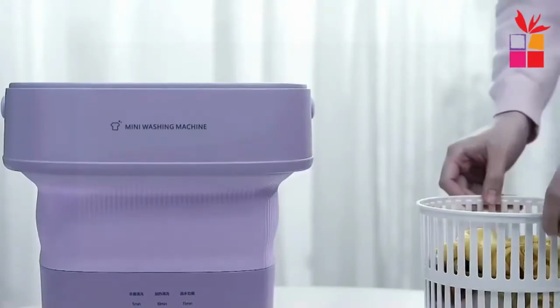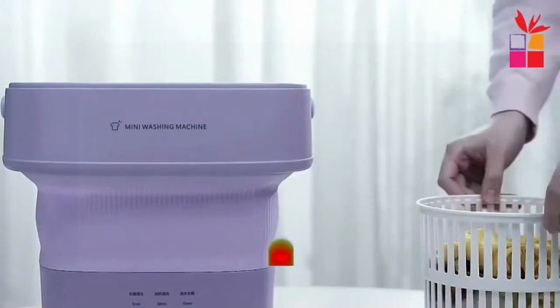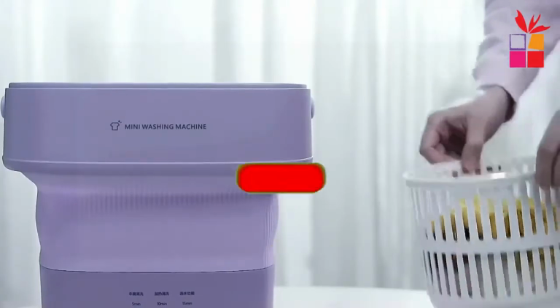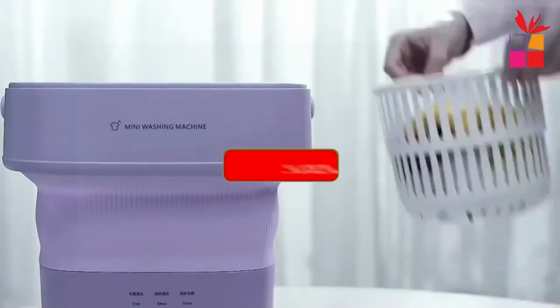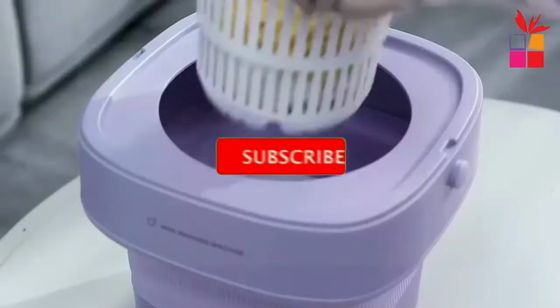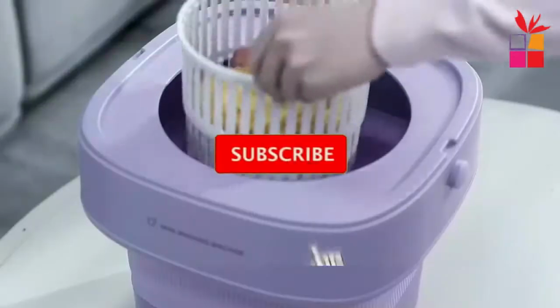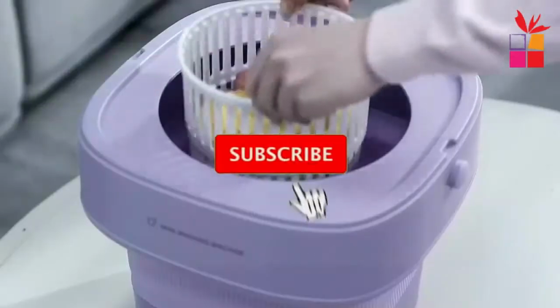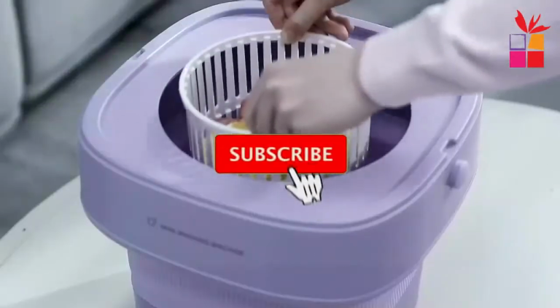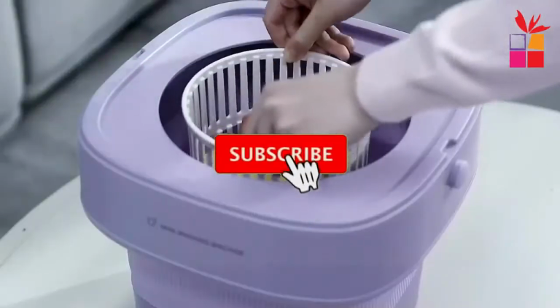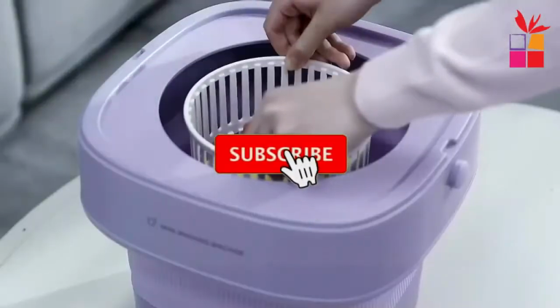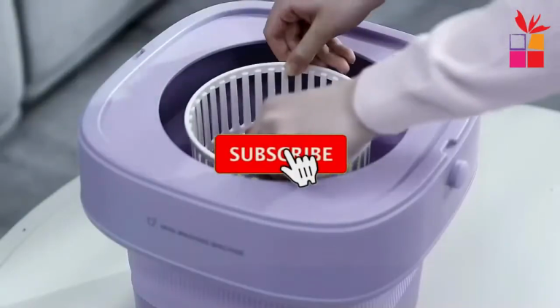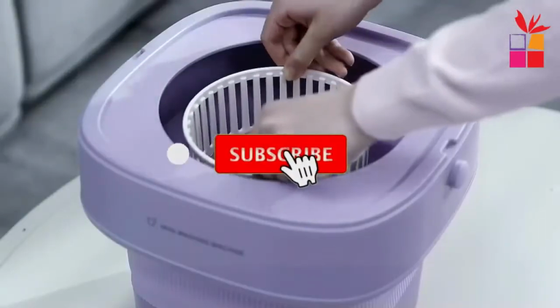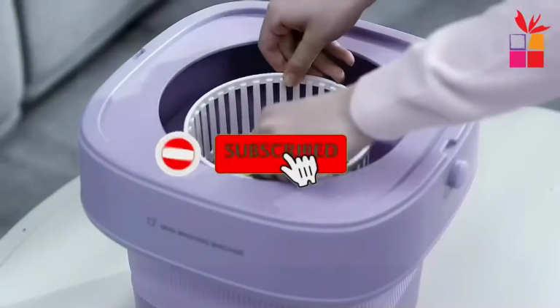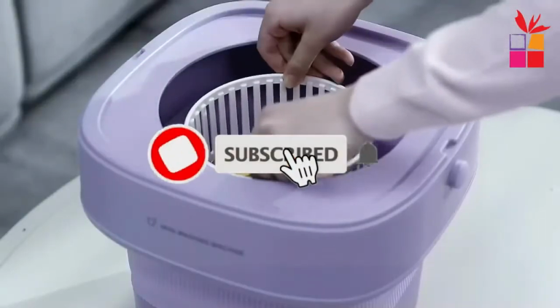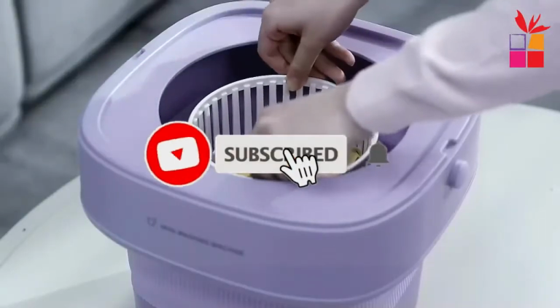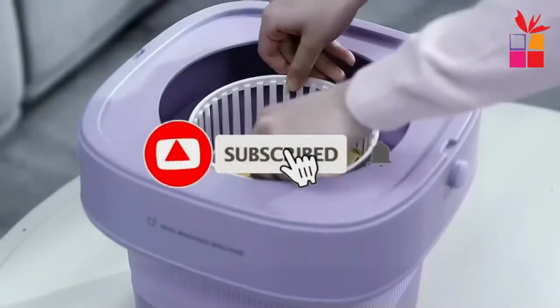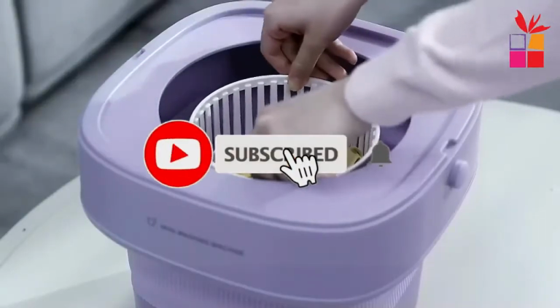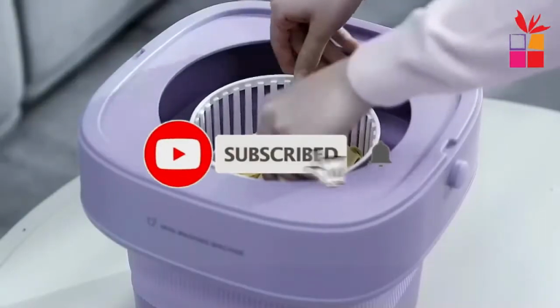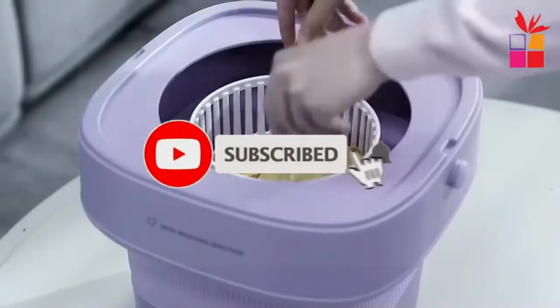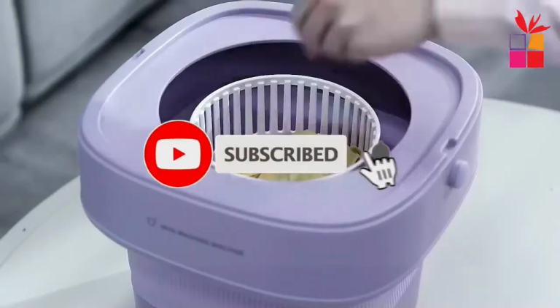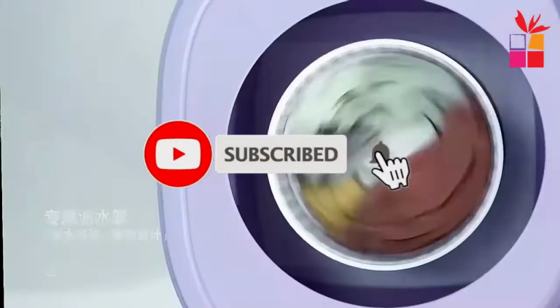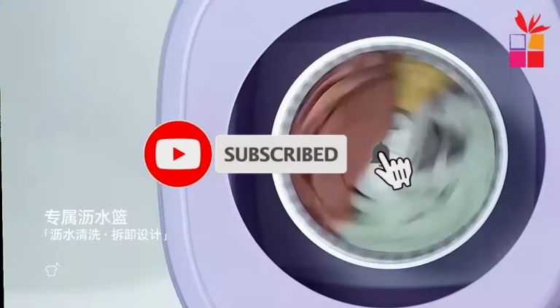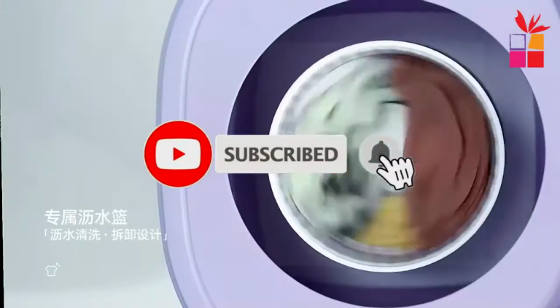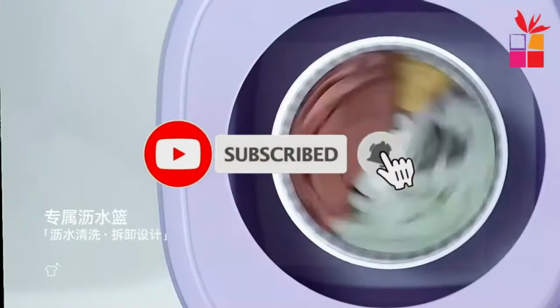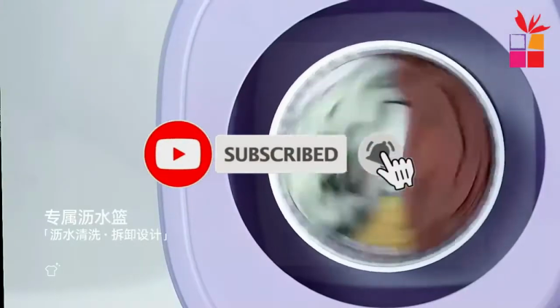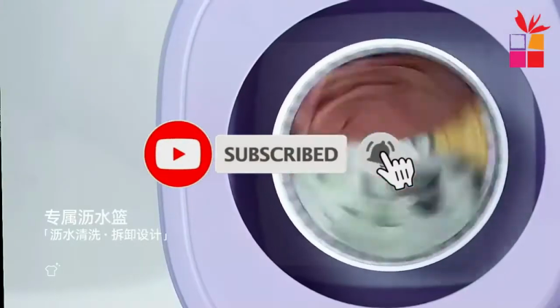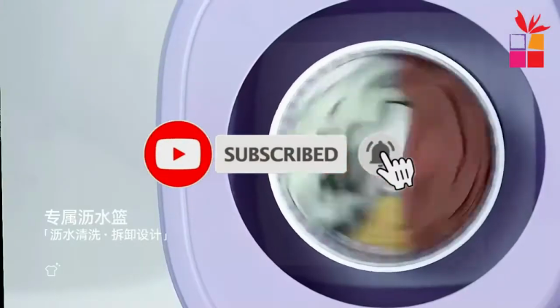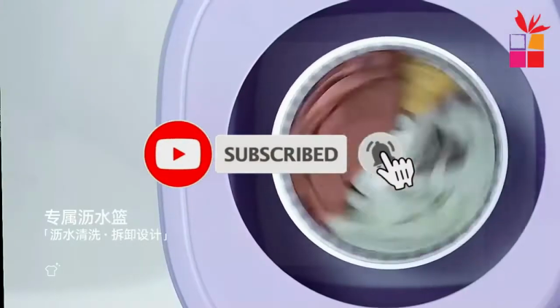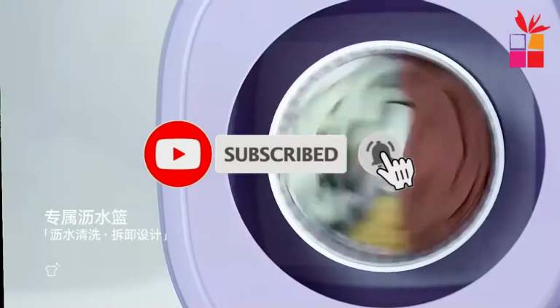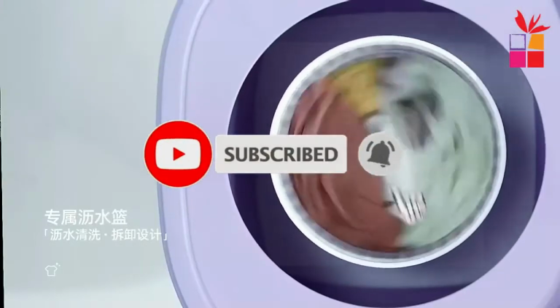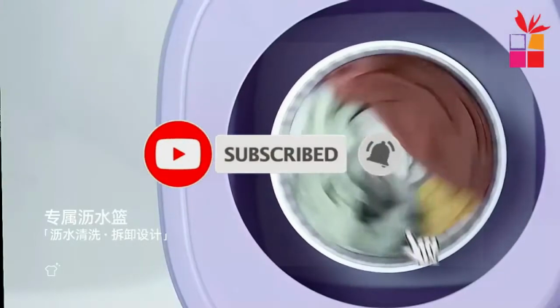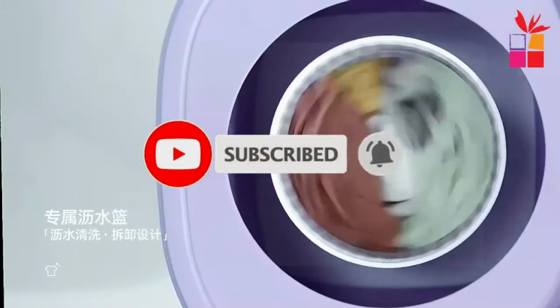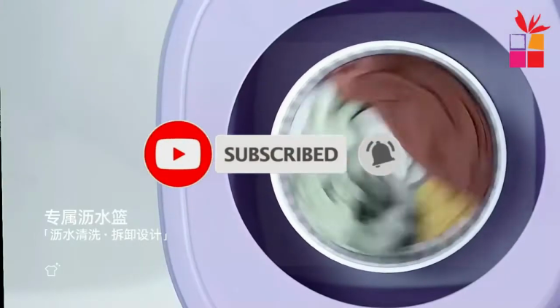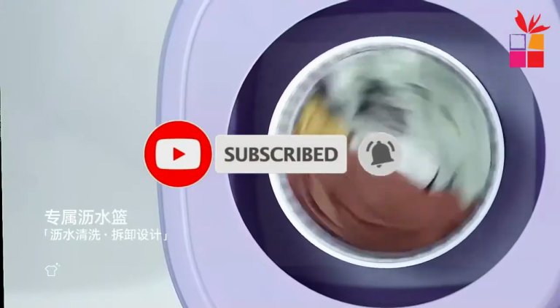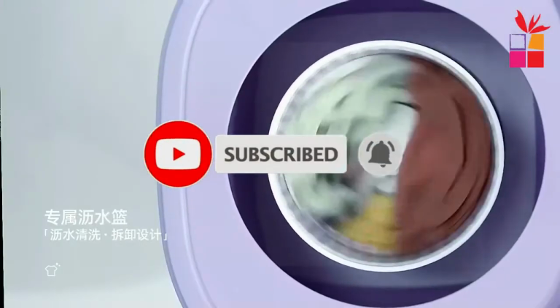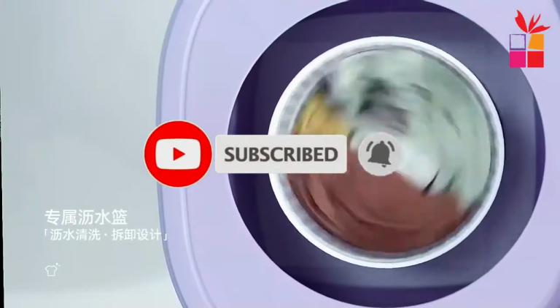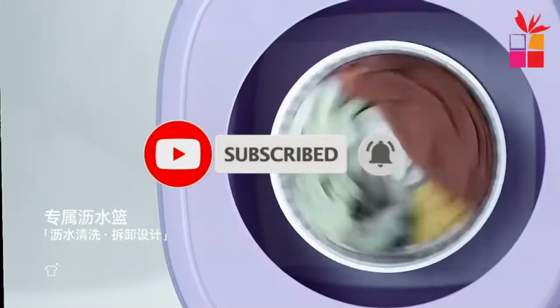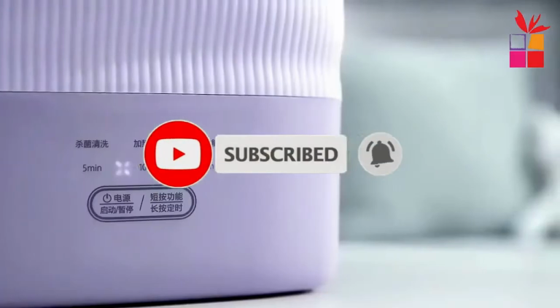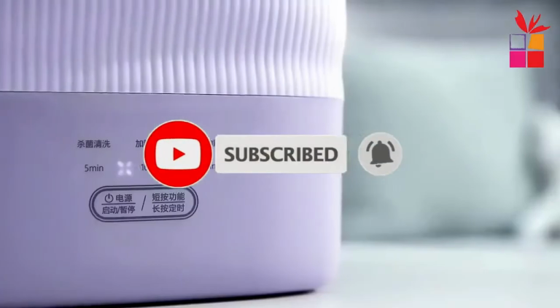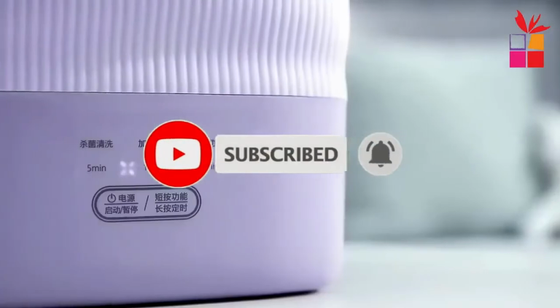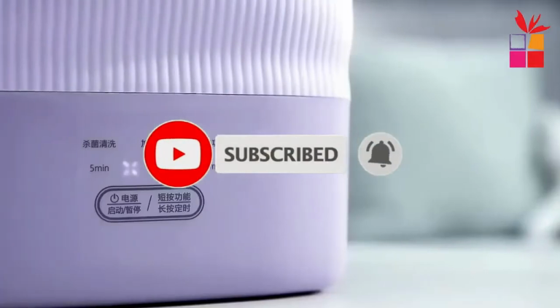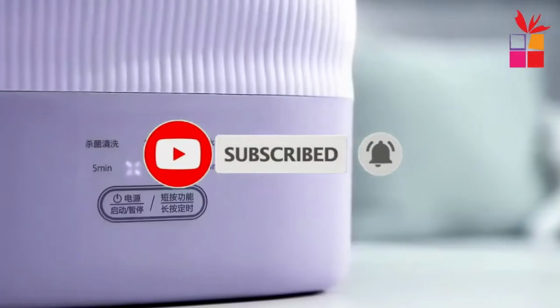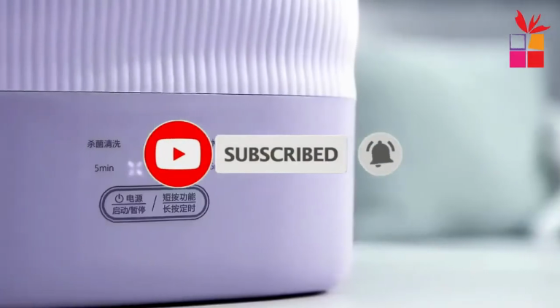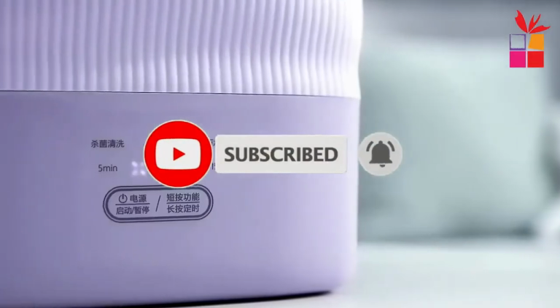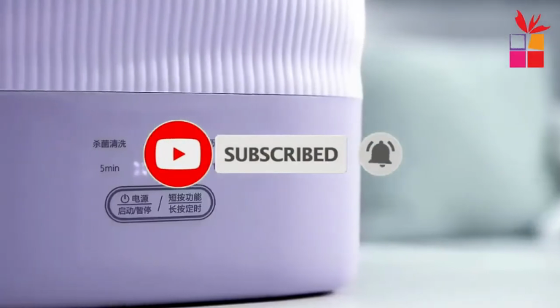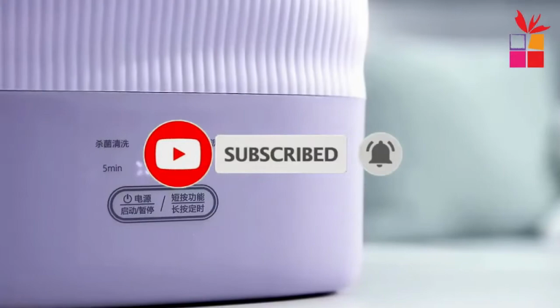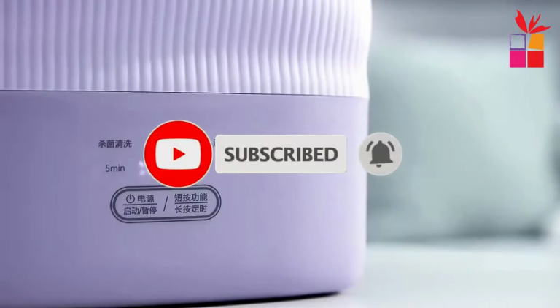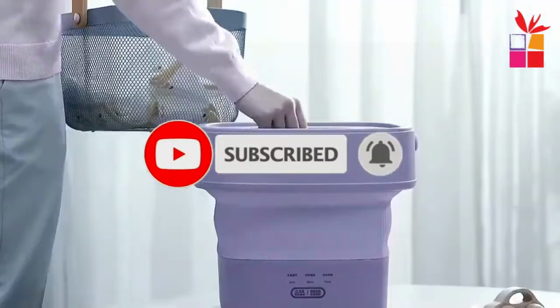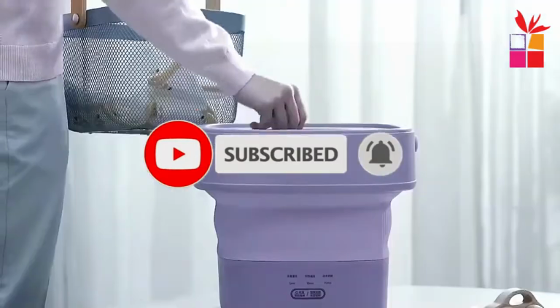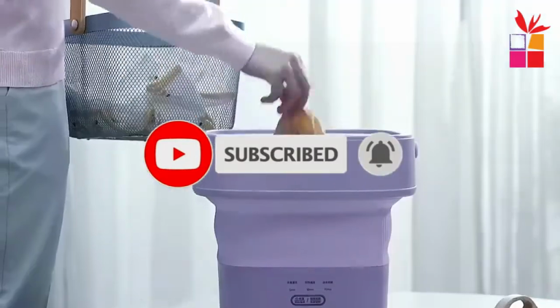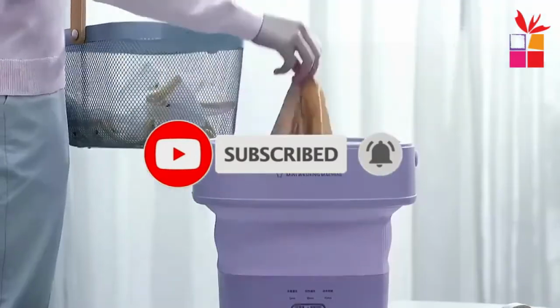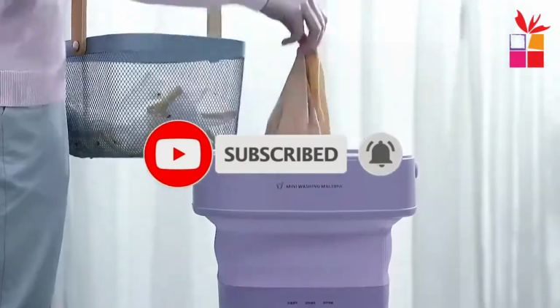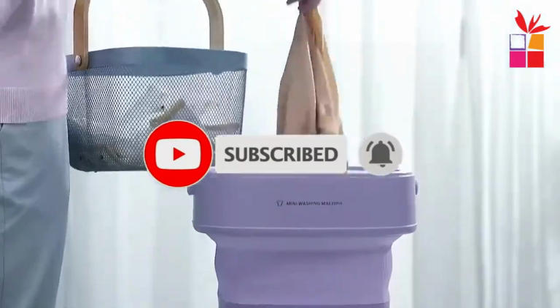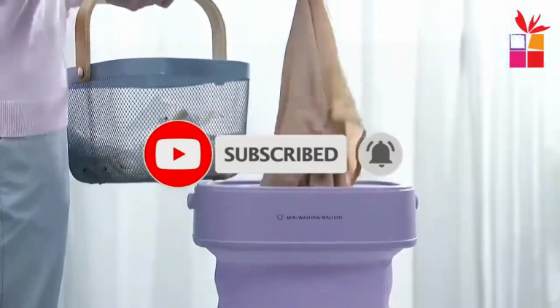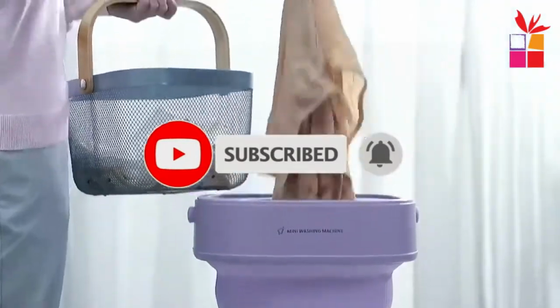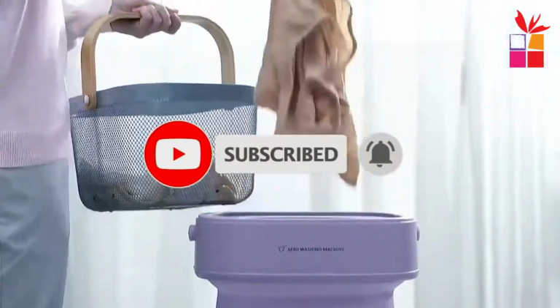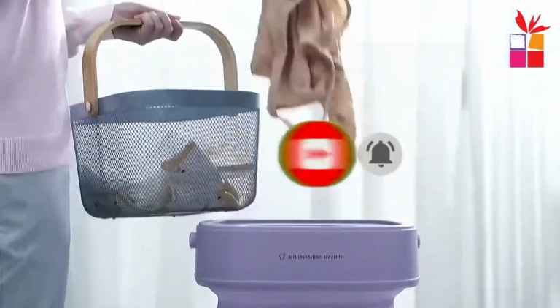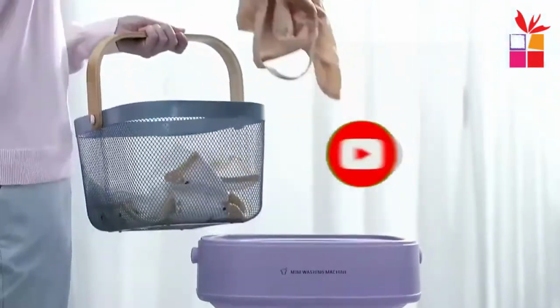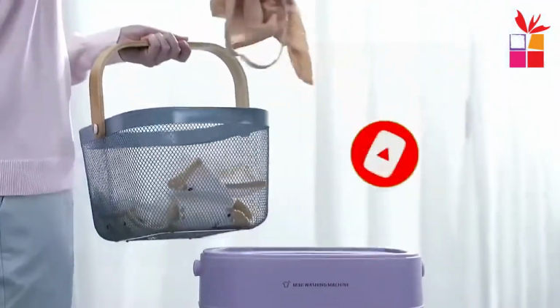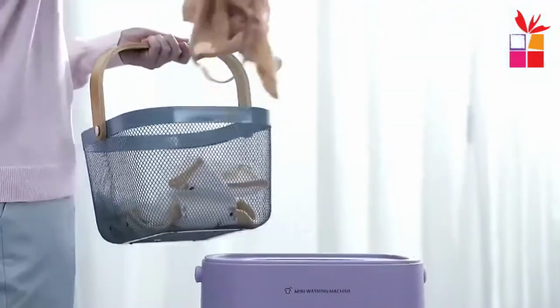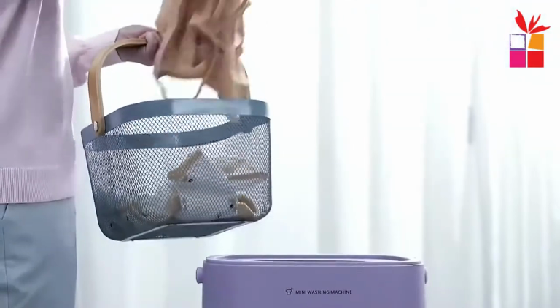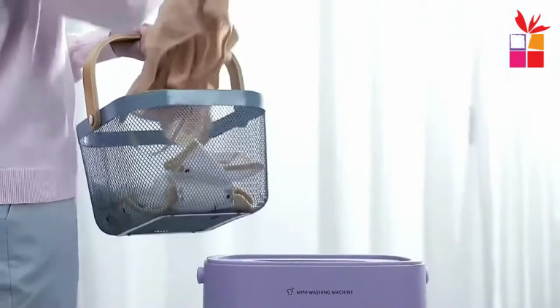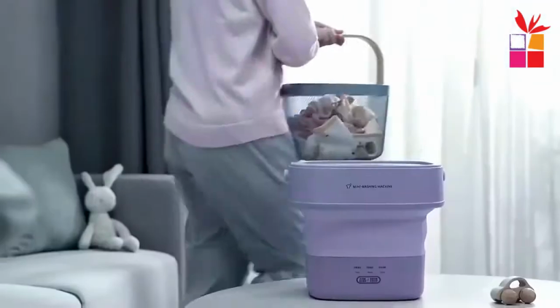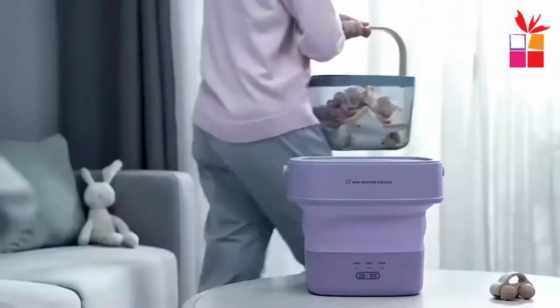Also, make sure you subscribe to stay up to date with the latest videos. Okay, so let's get started with the video.